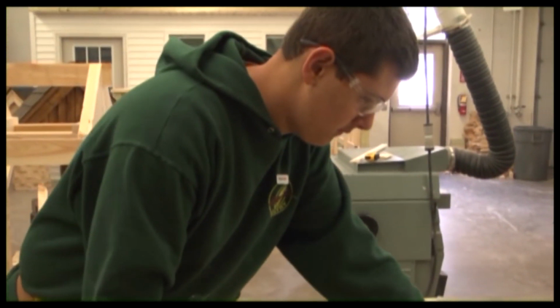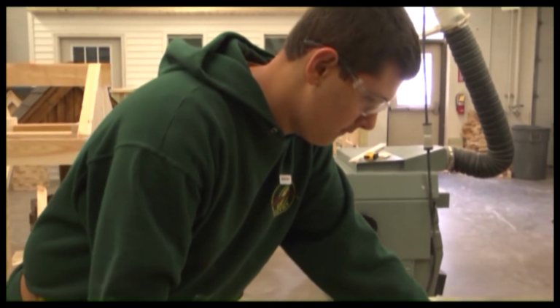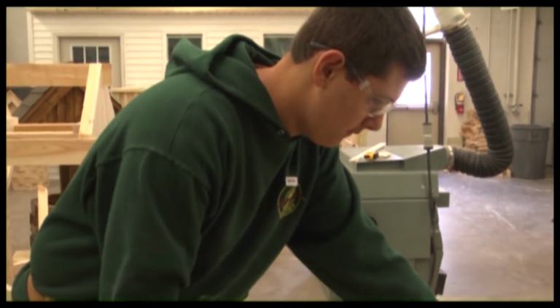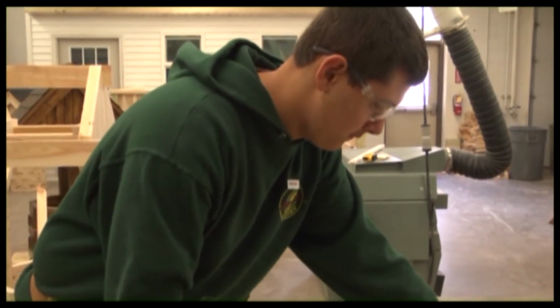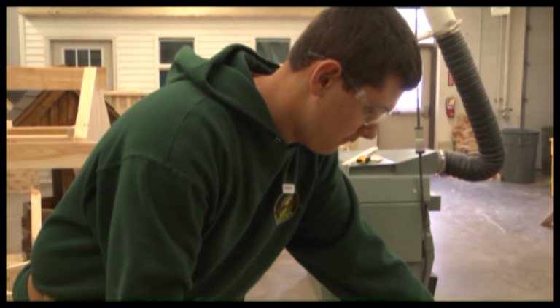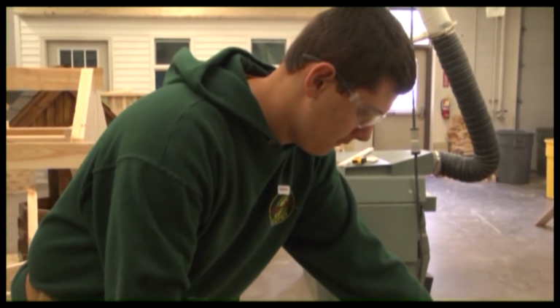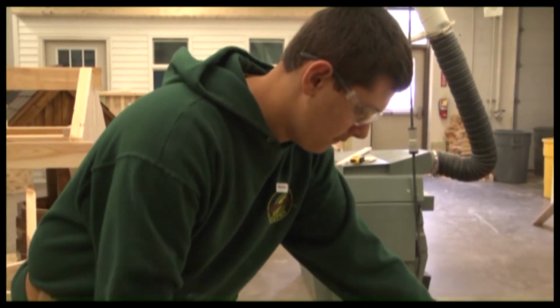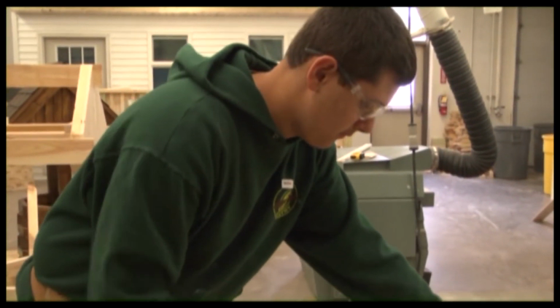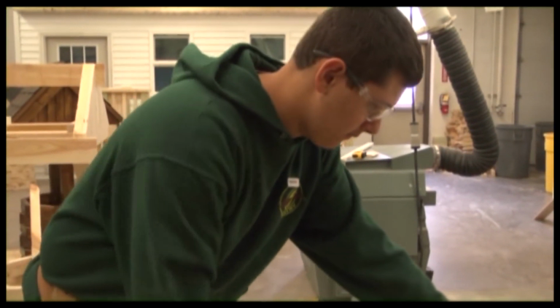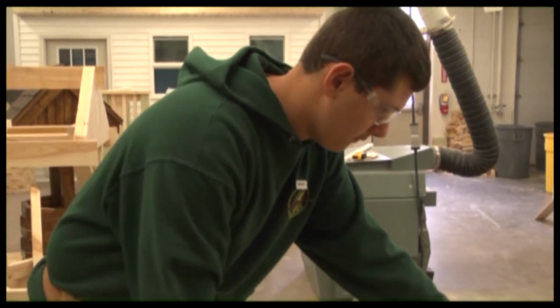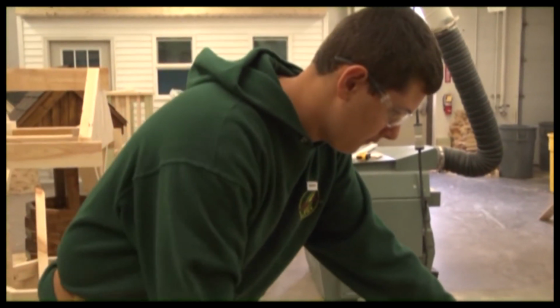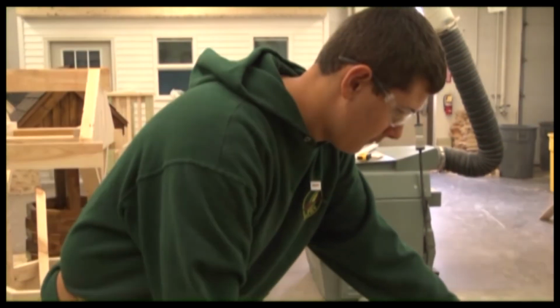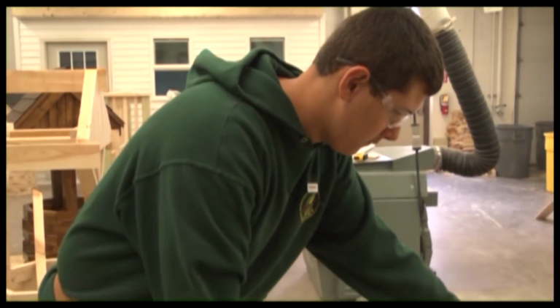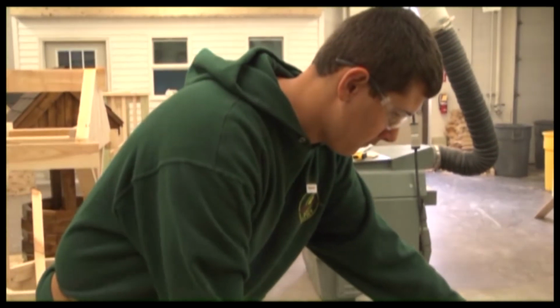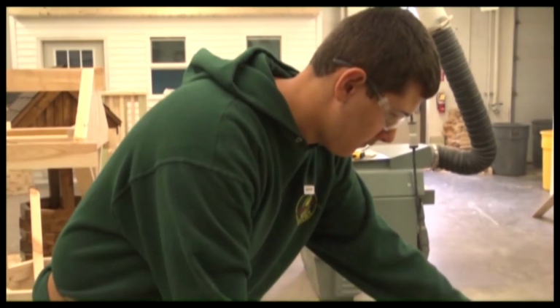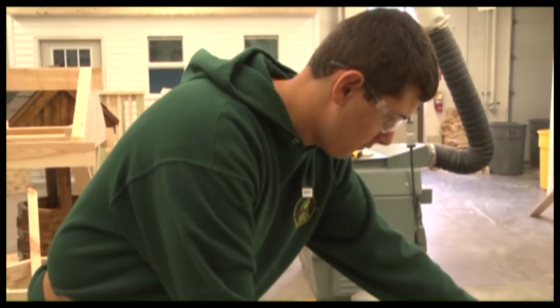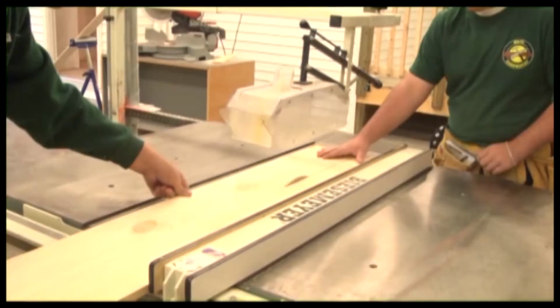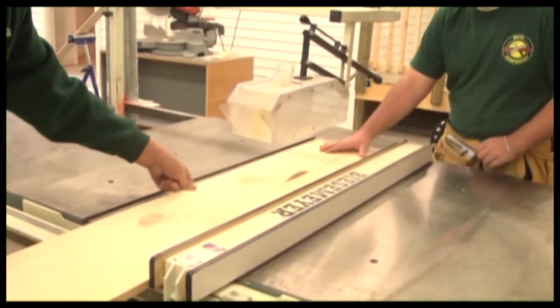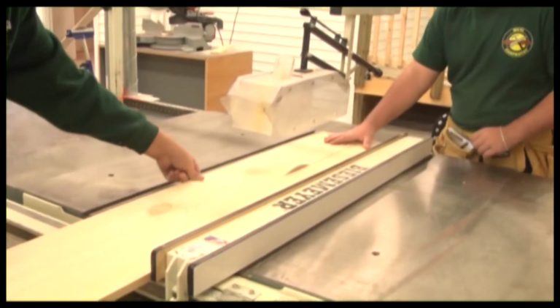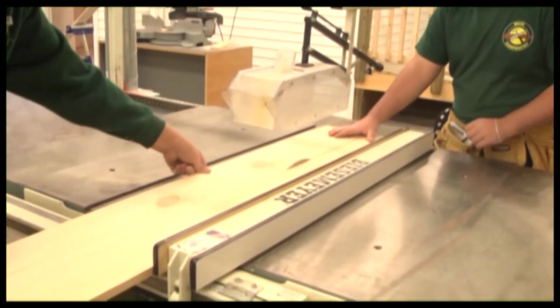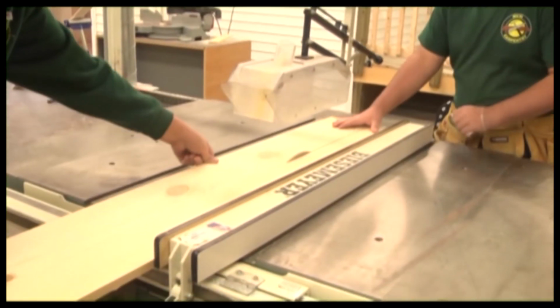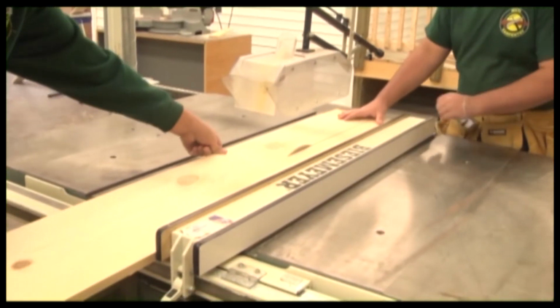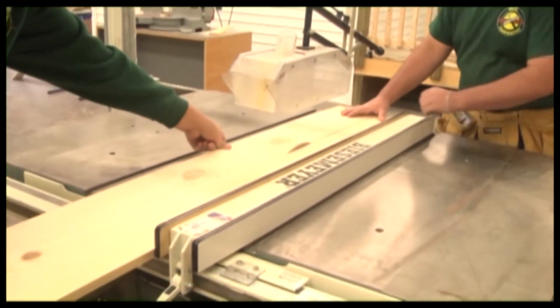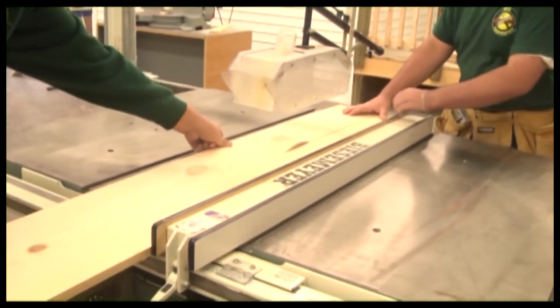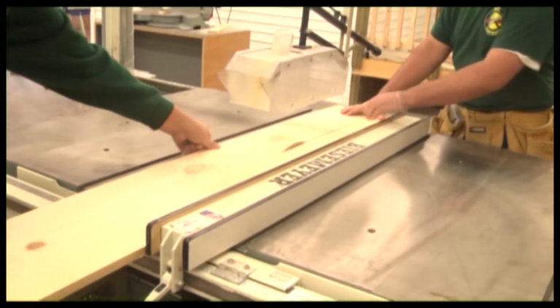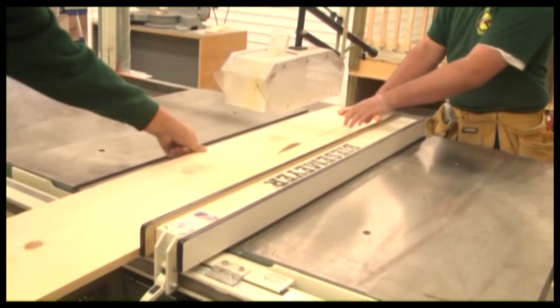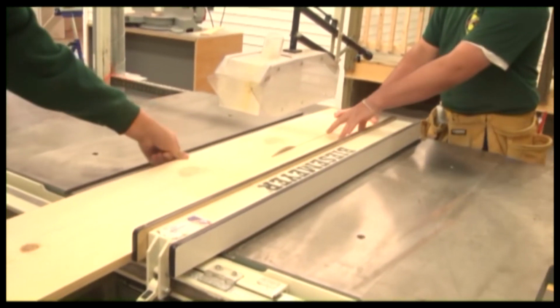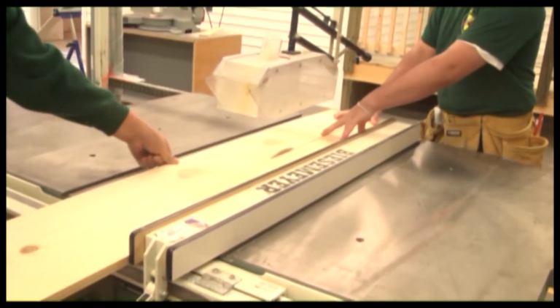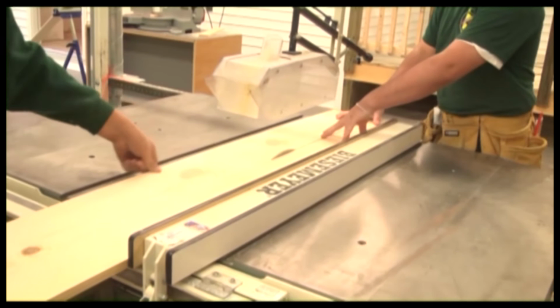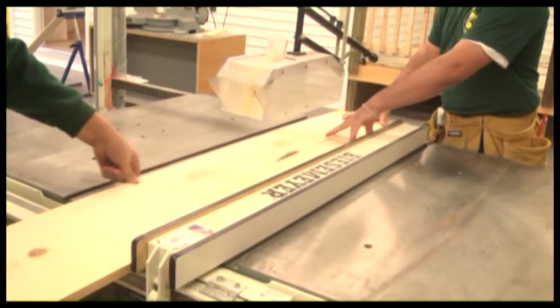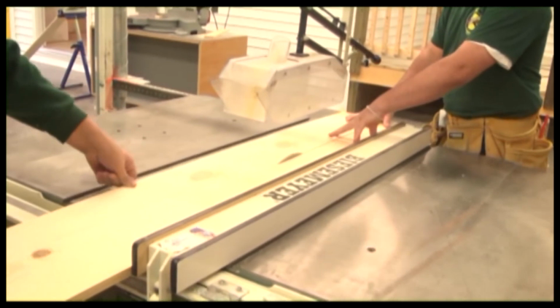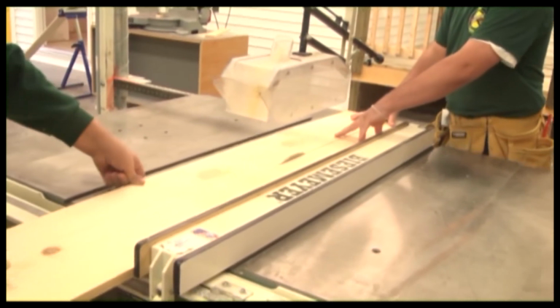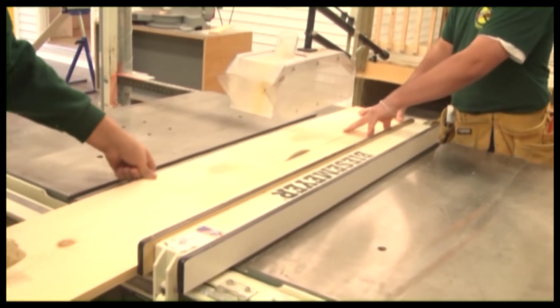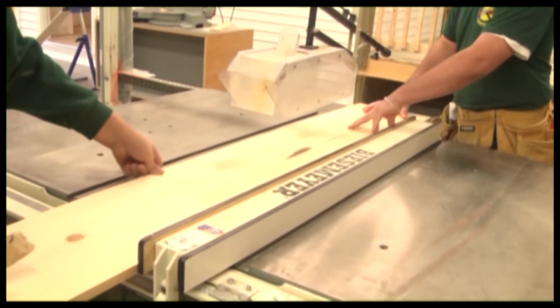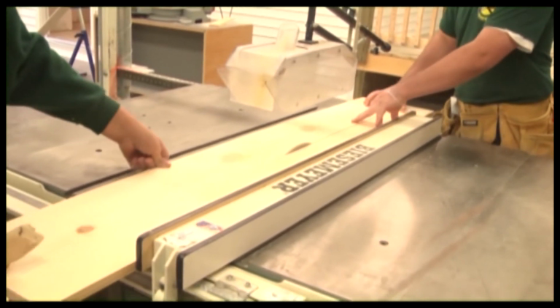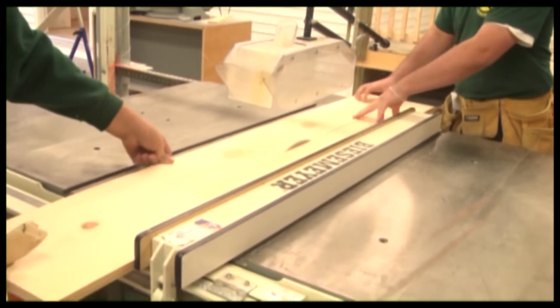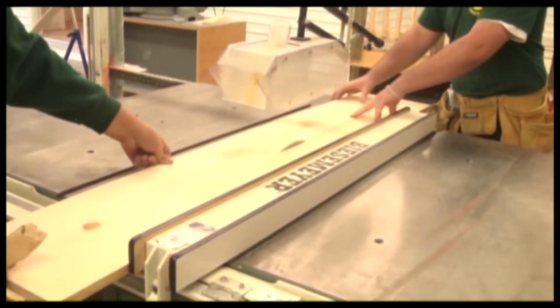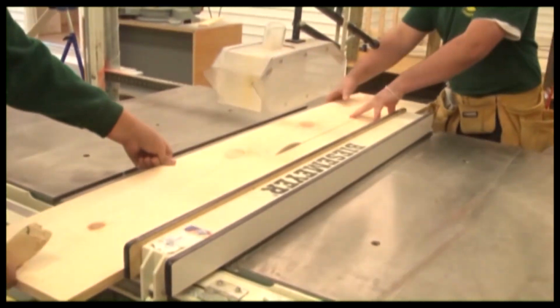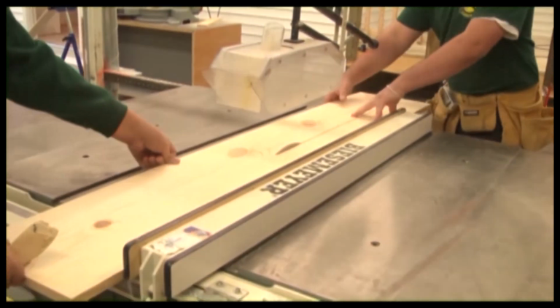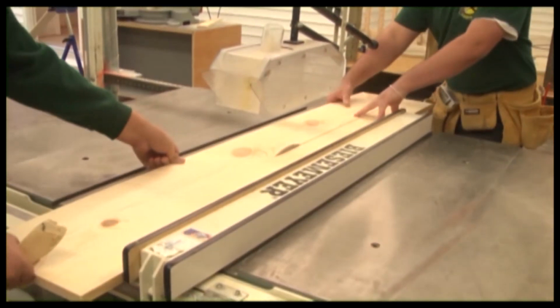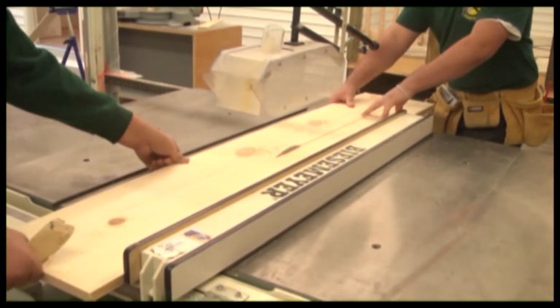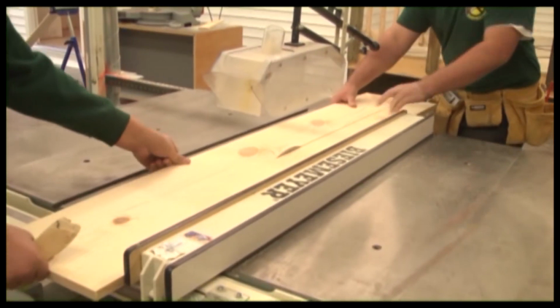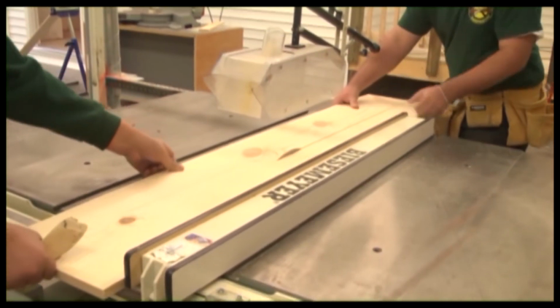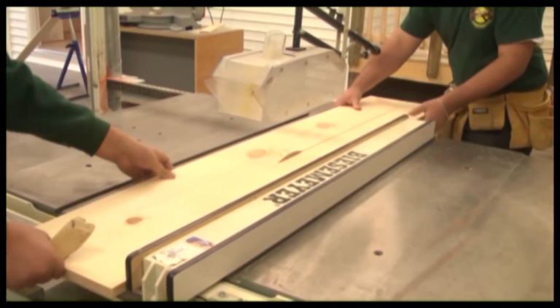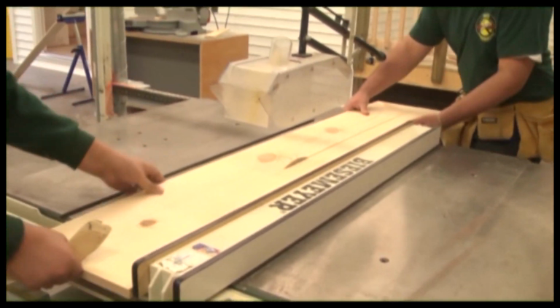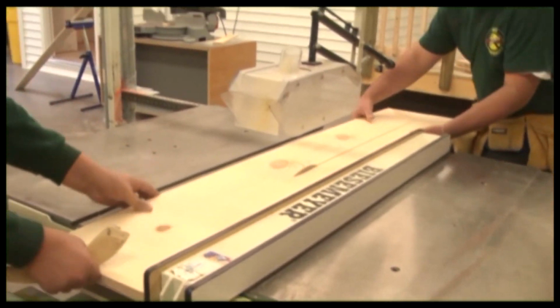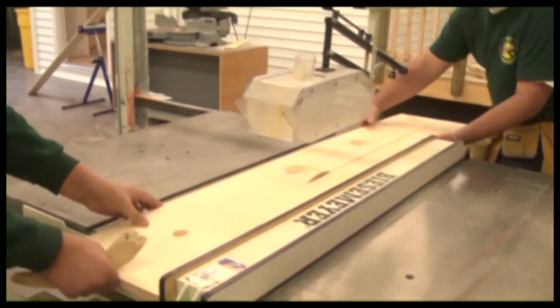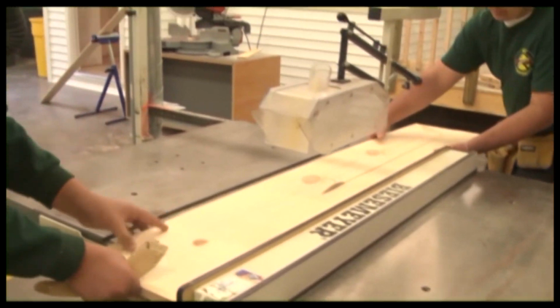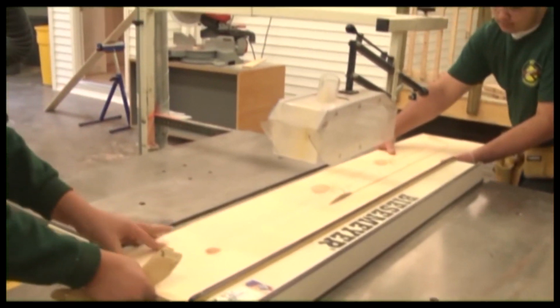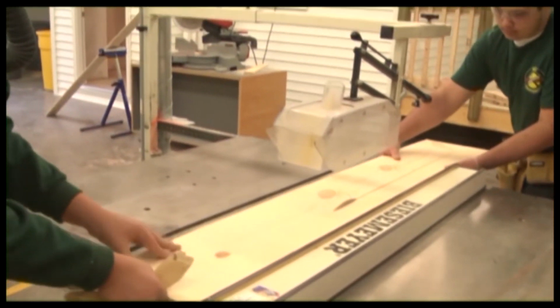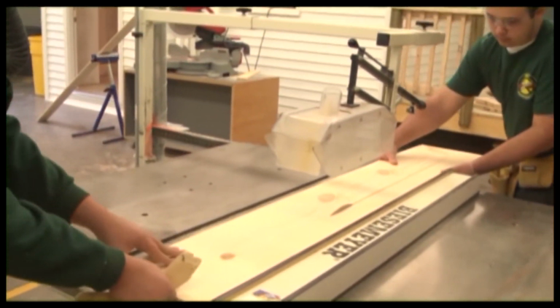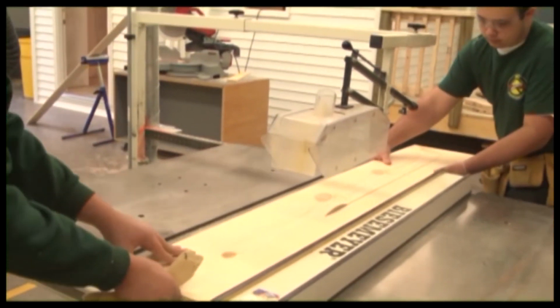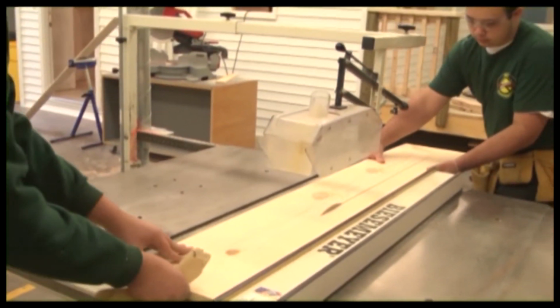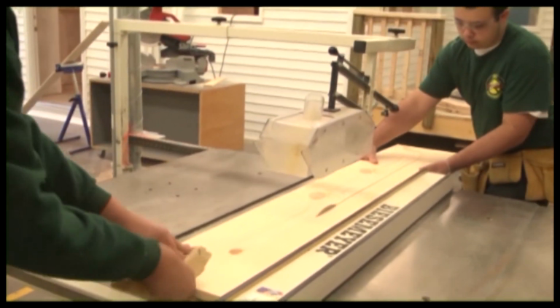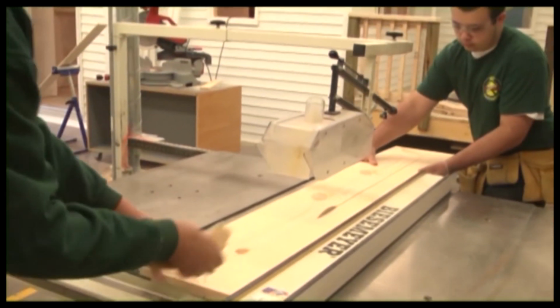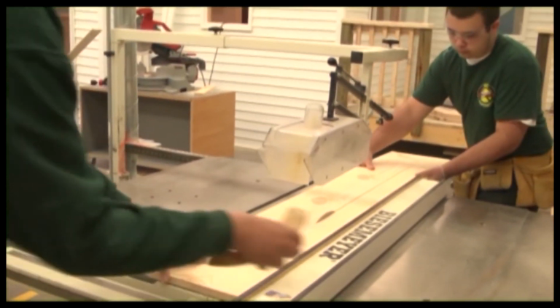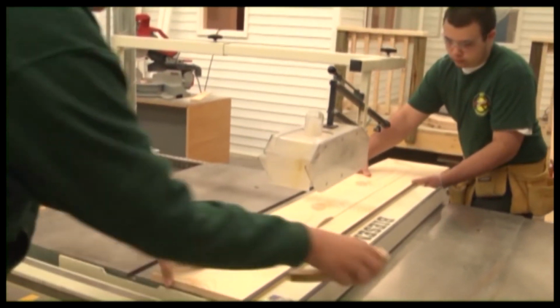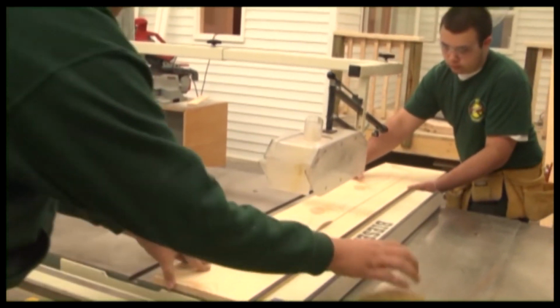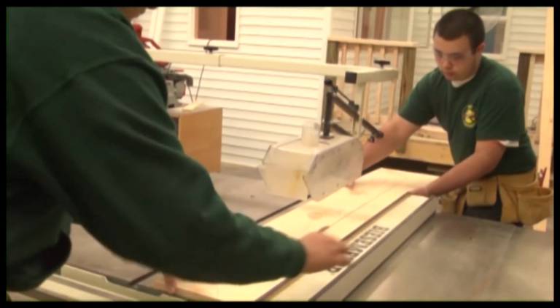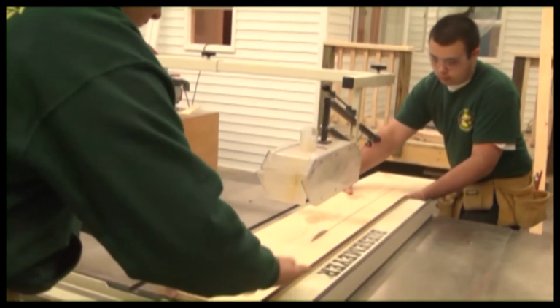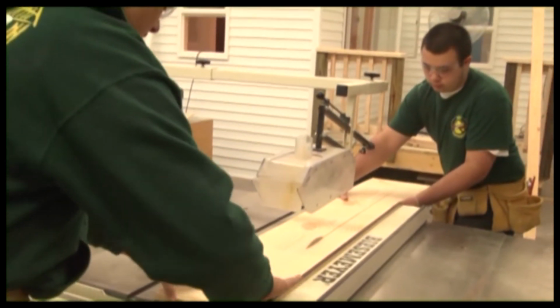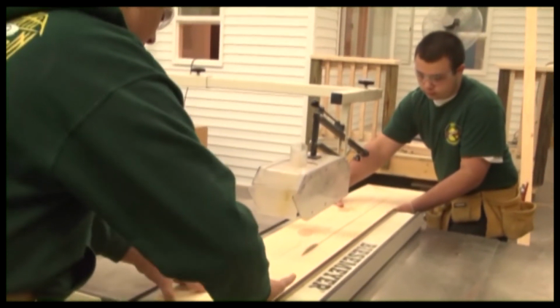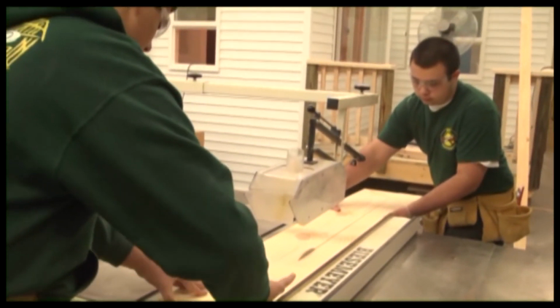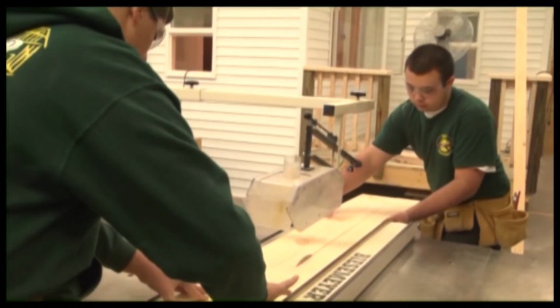If you like working with power tools and learning how to build a house, maybe the carpentry program here at MCTI is the right choice for you.